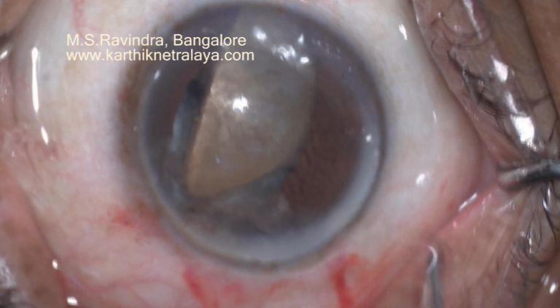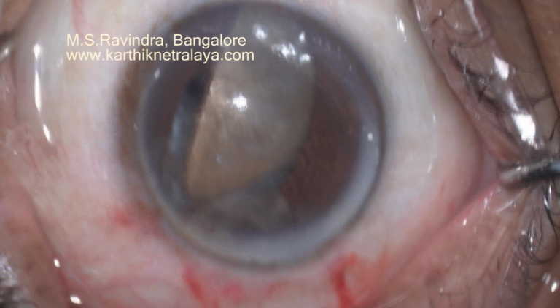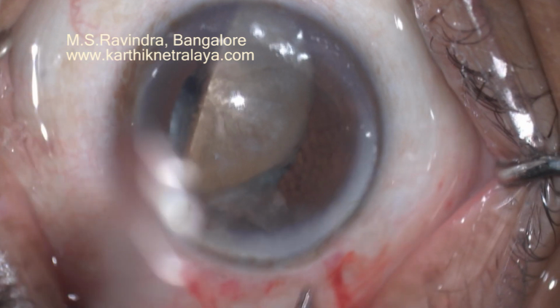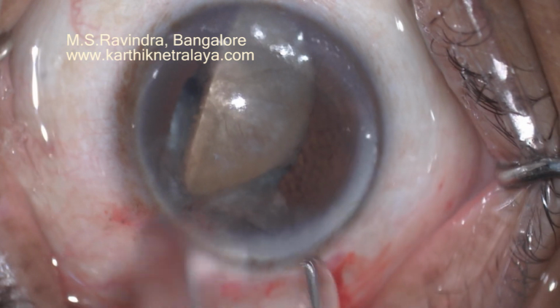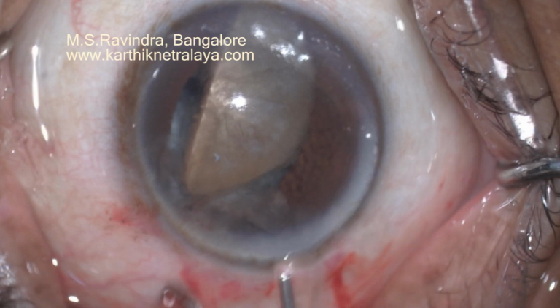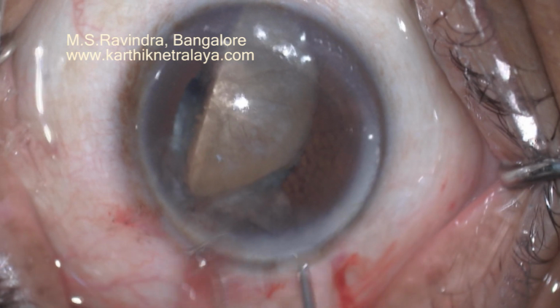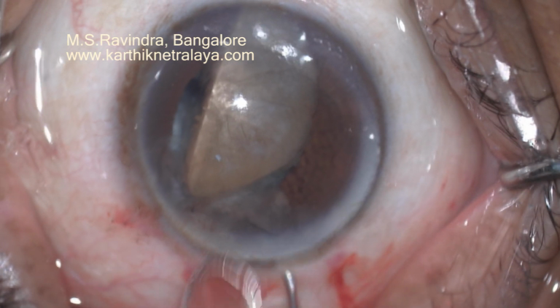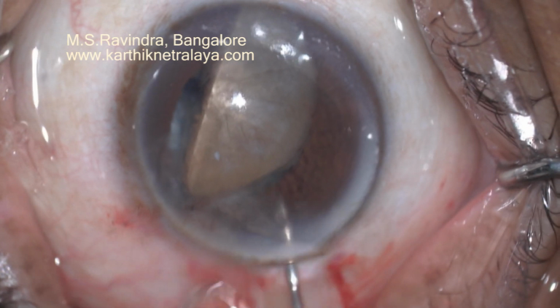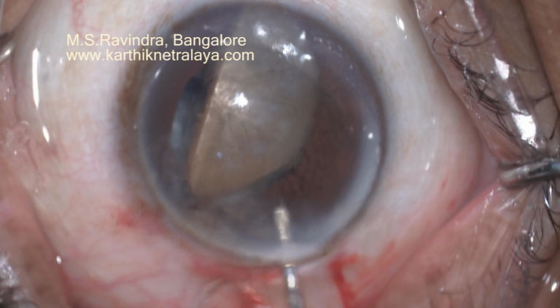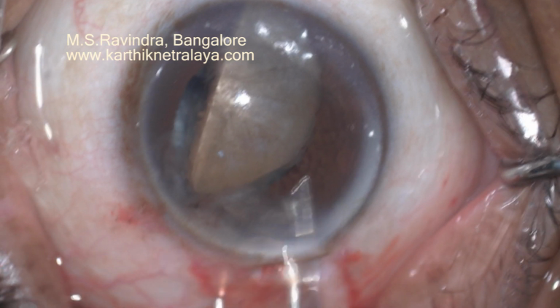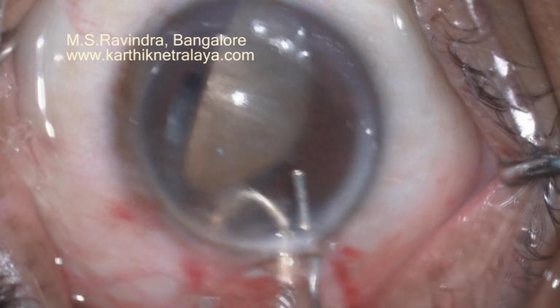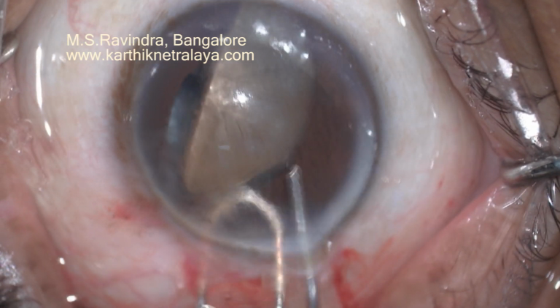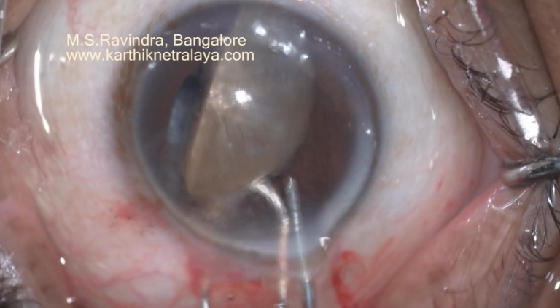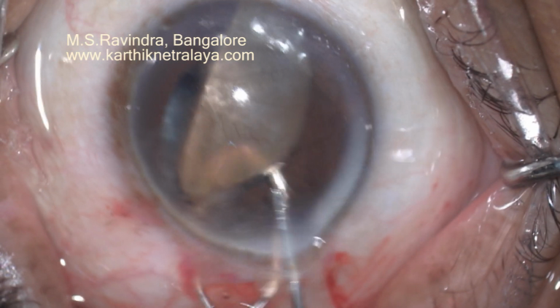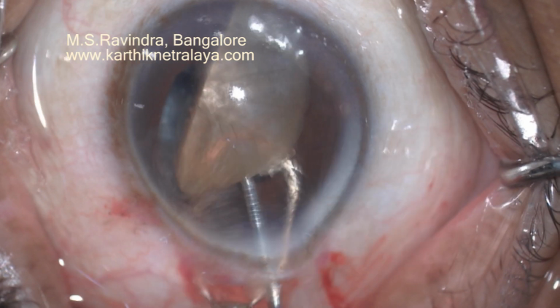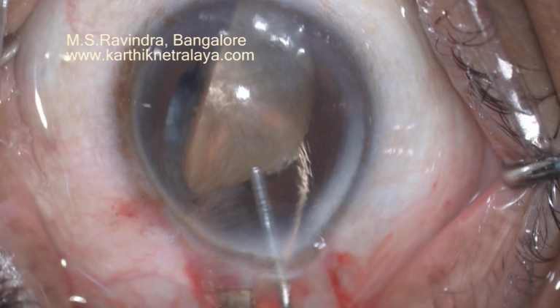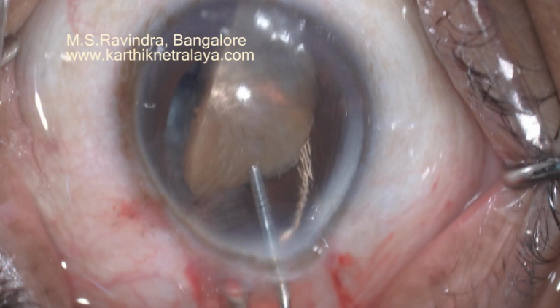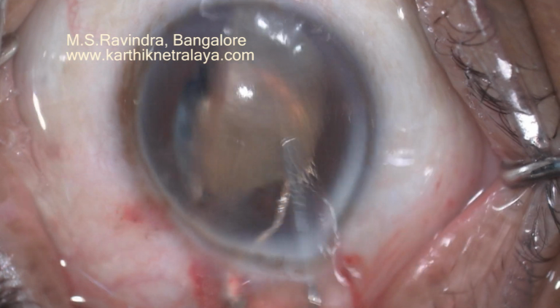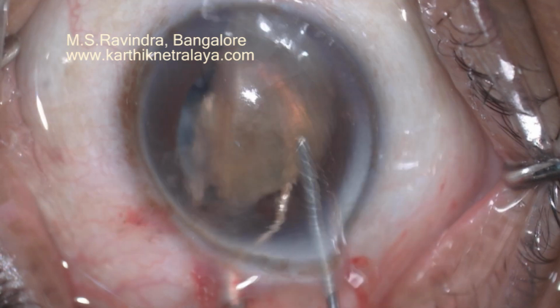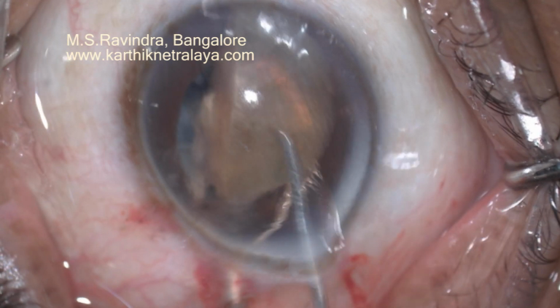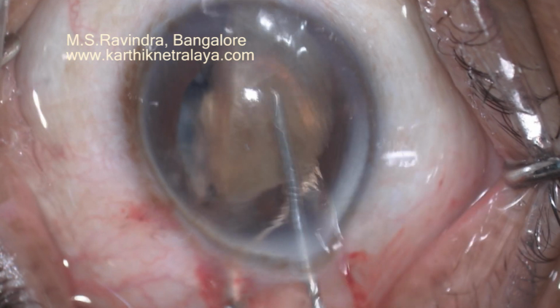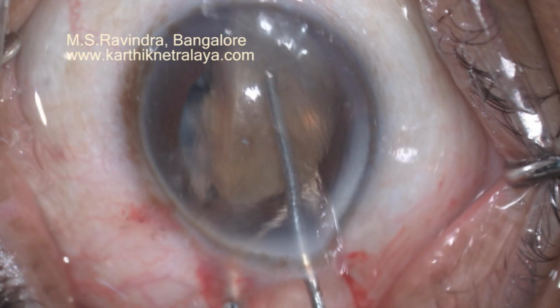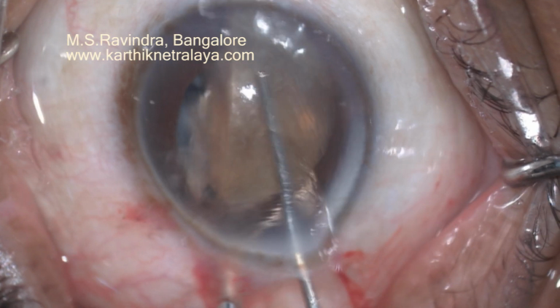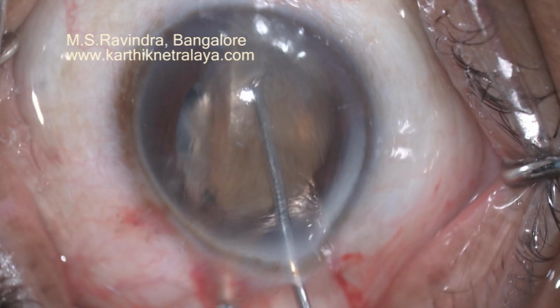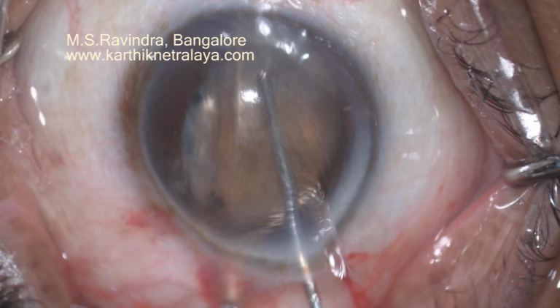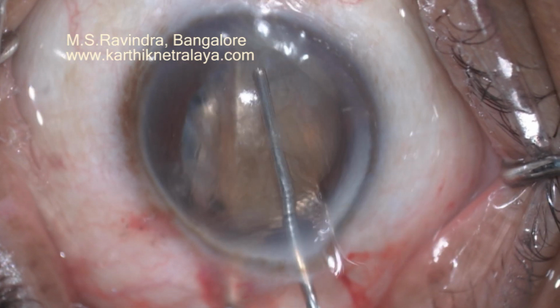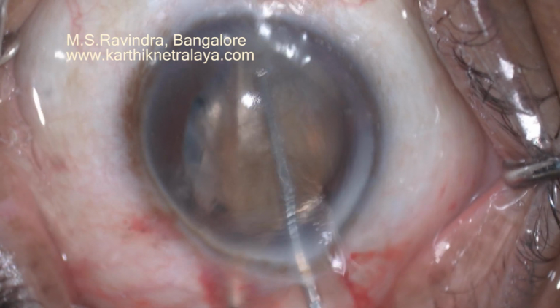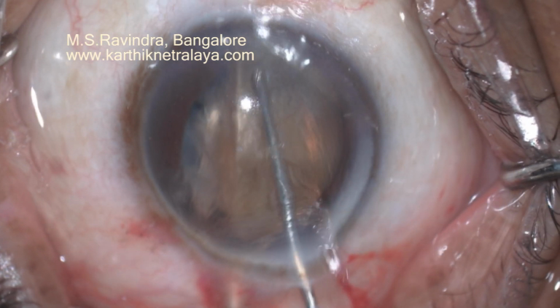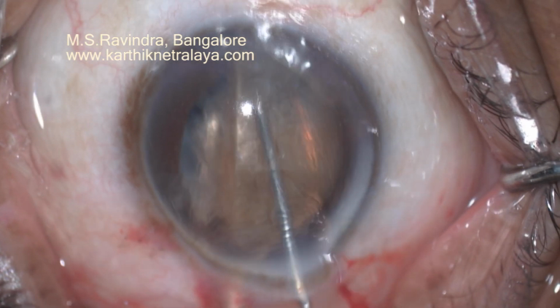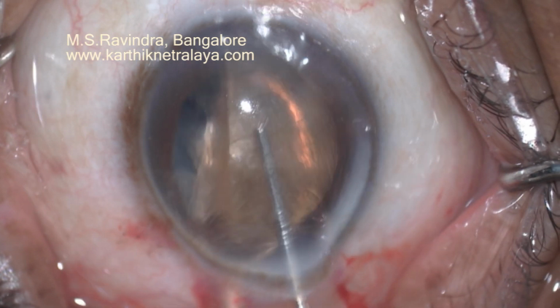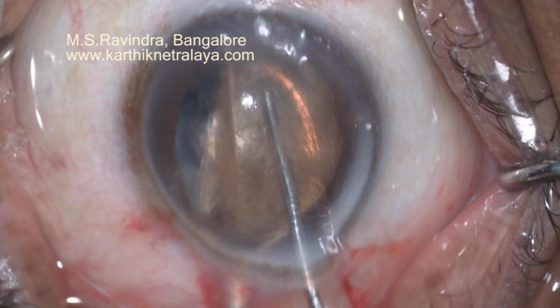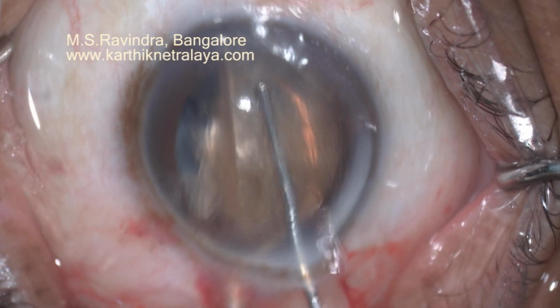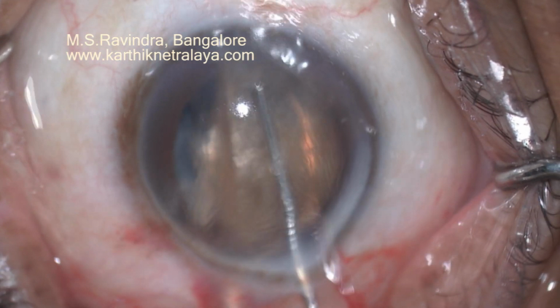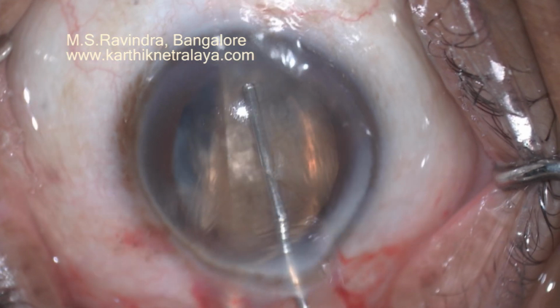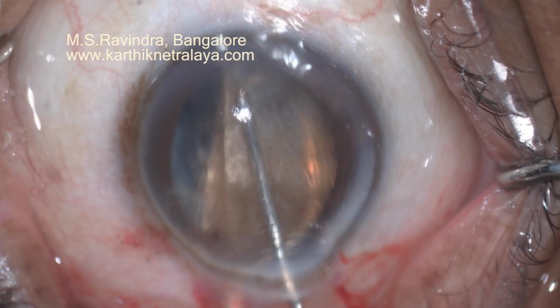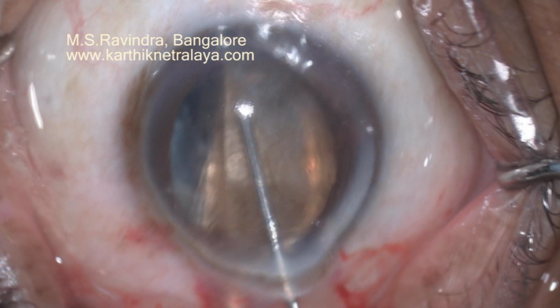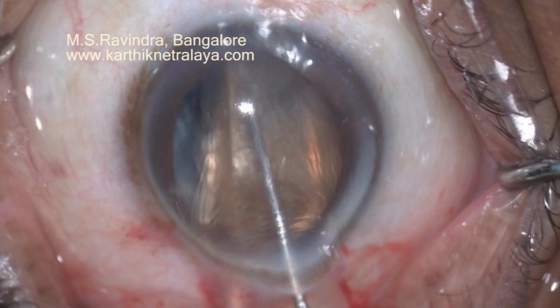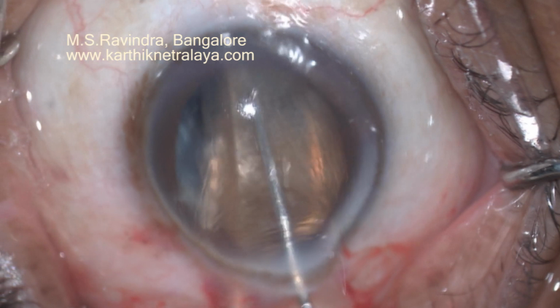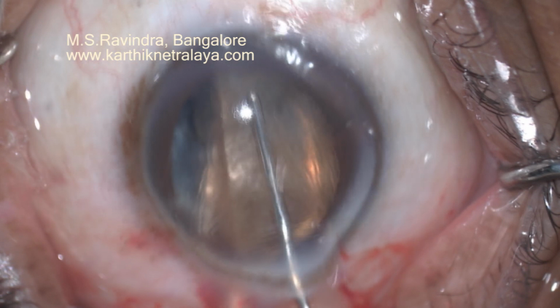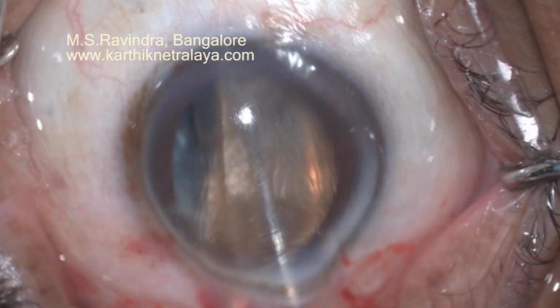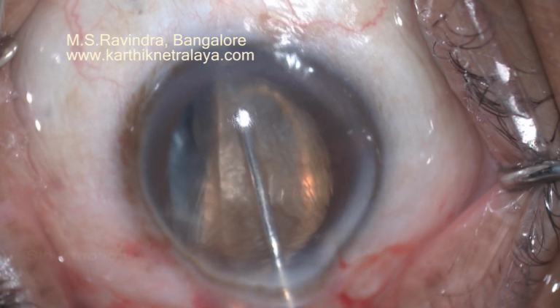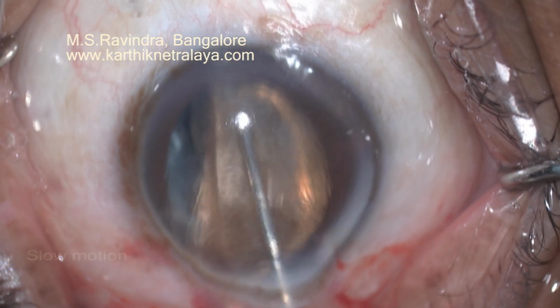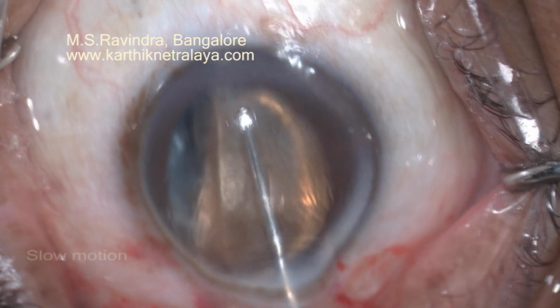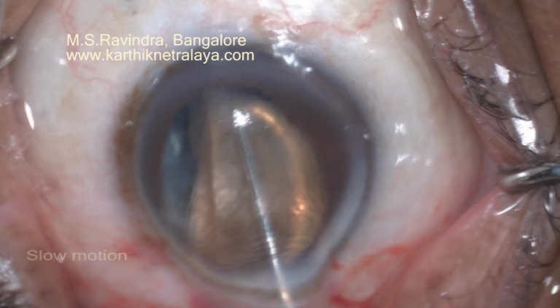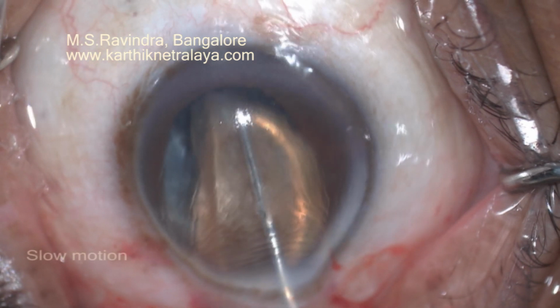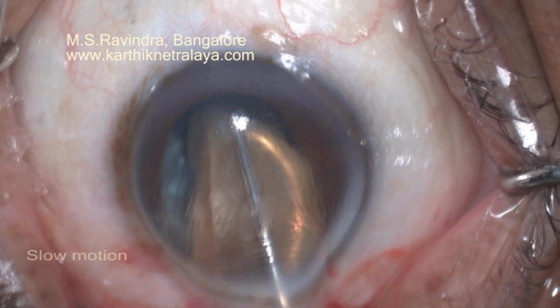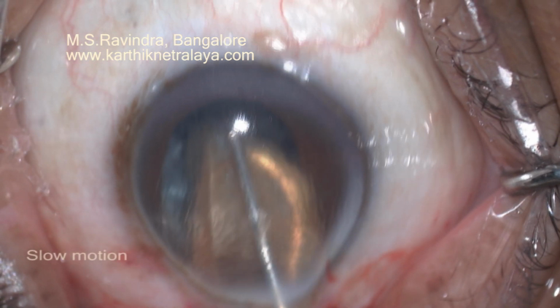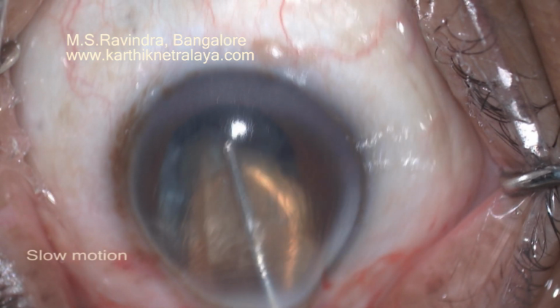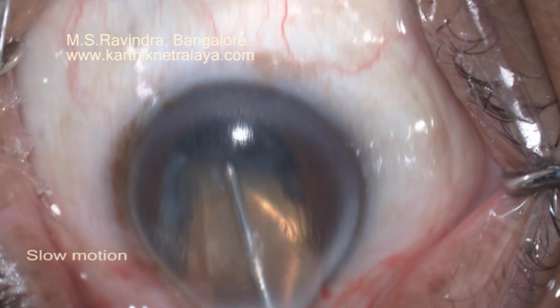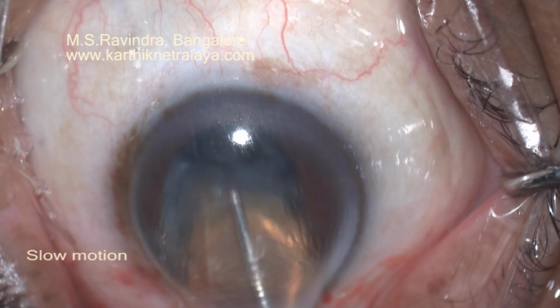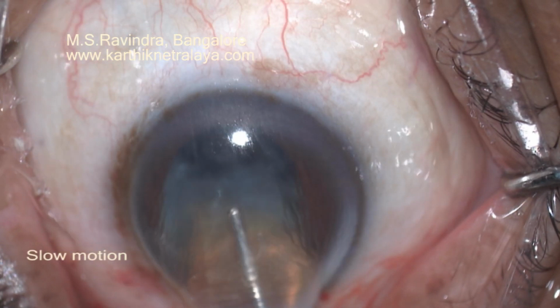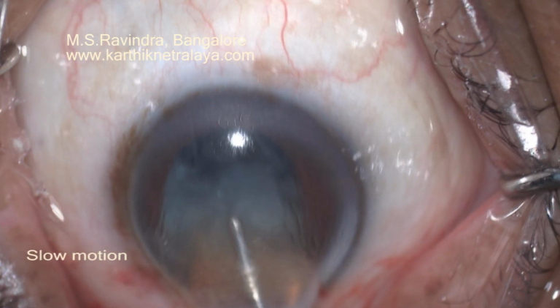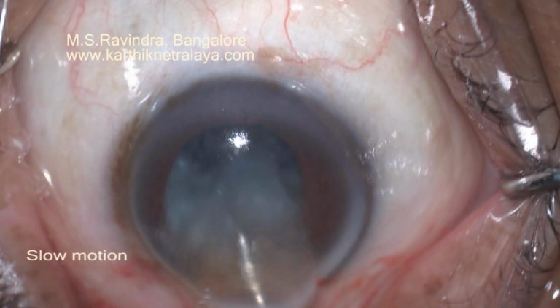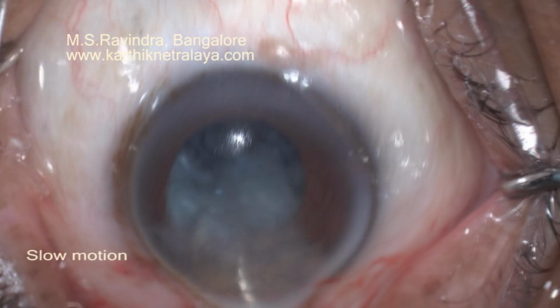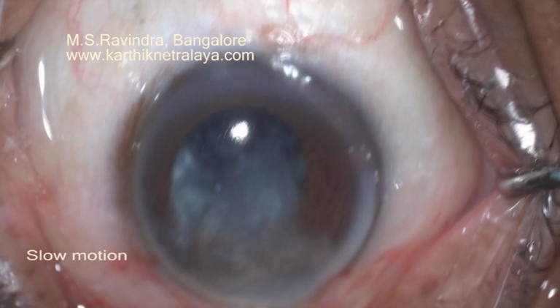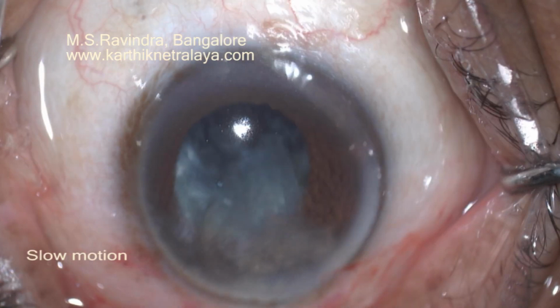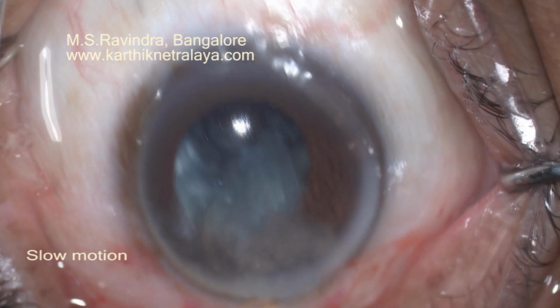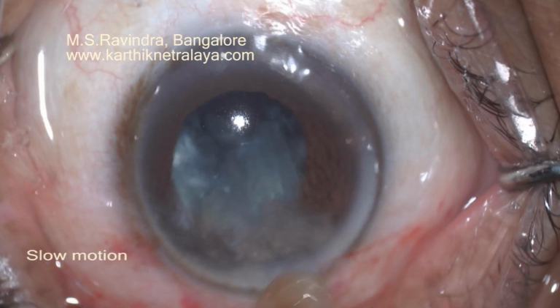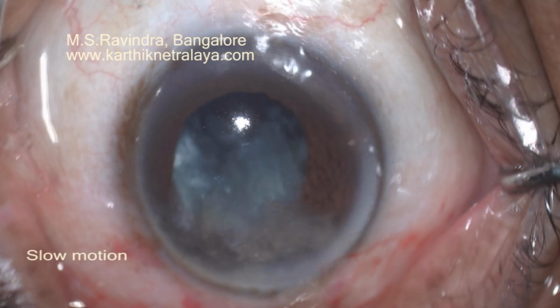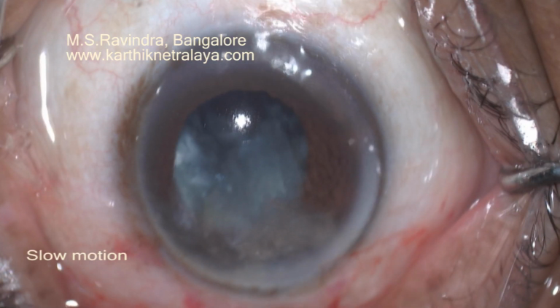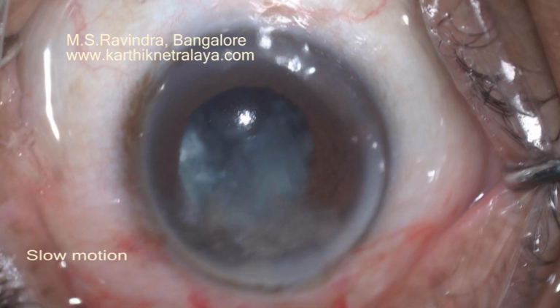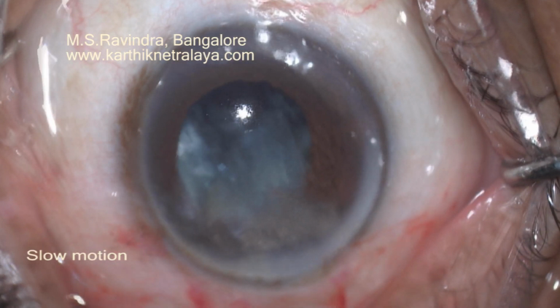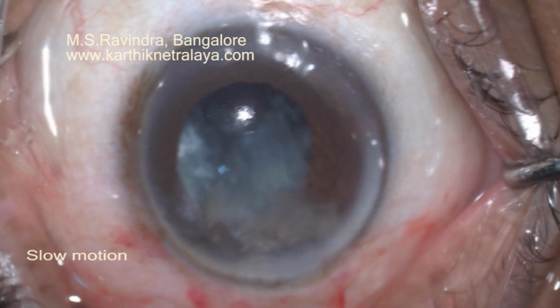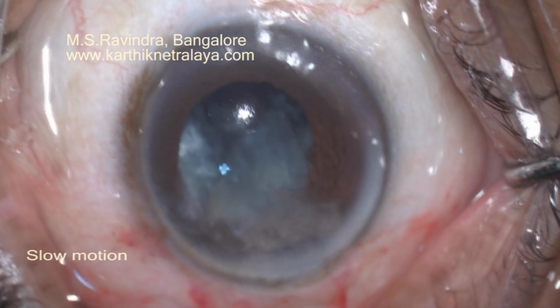There is no side port. You can see that the visco is being injected continuously as the nucleus is sliding out. Let us see it in slow motion.